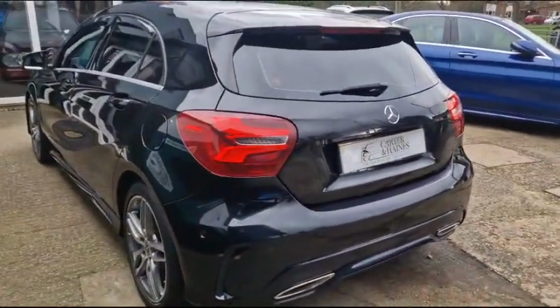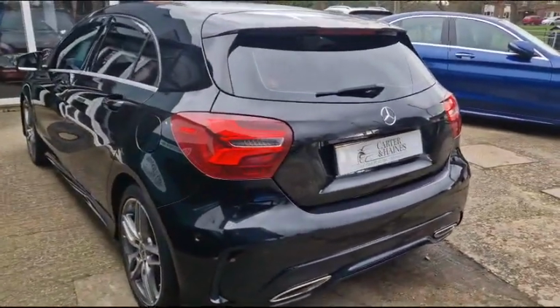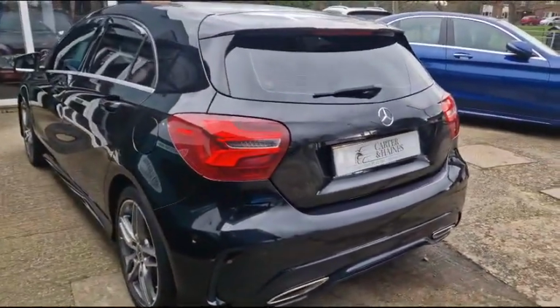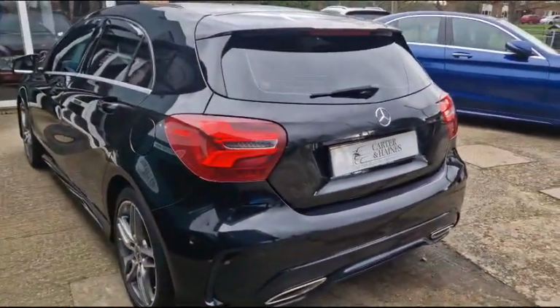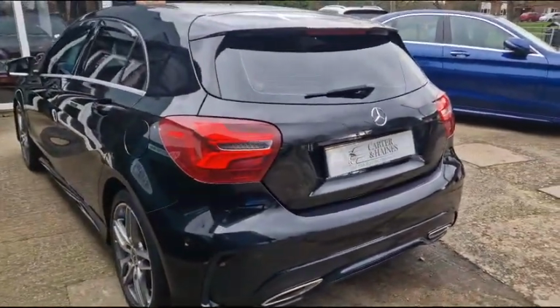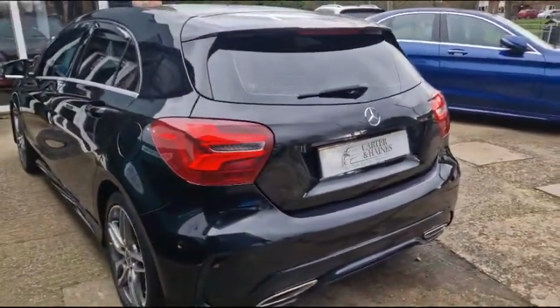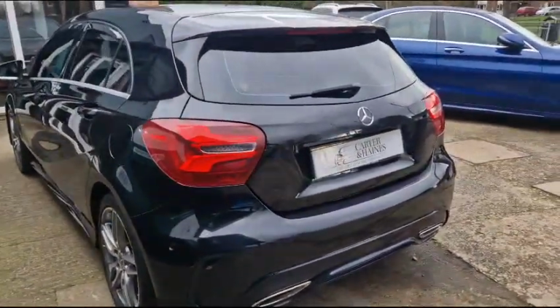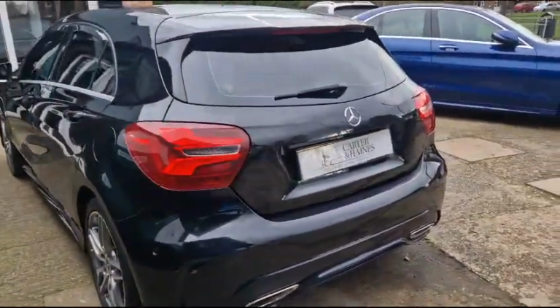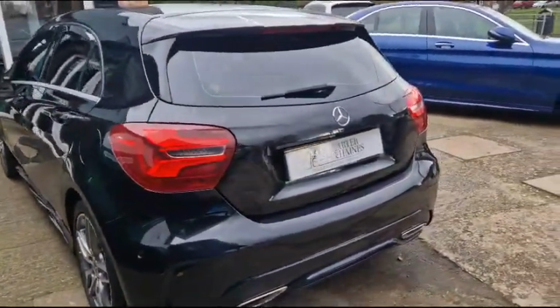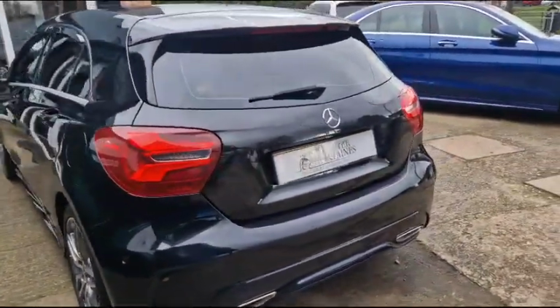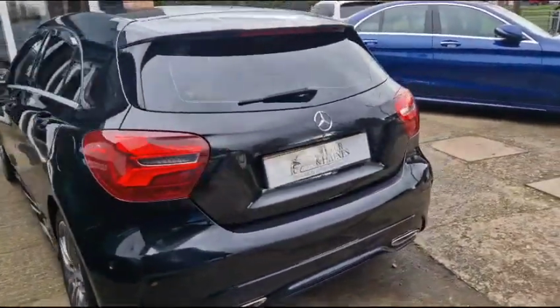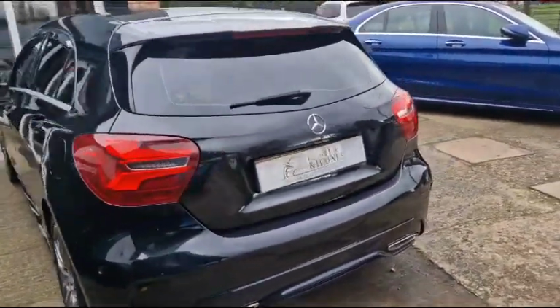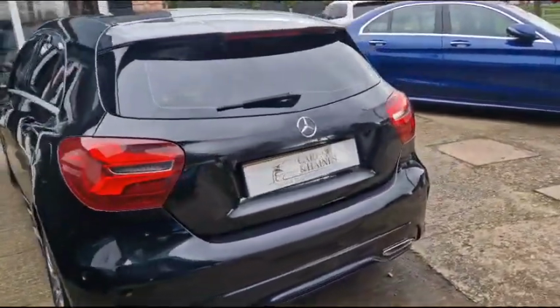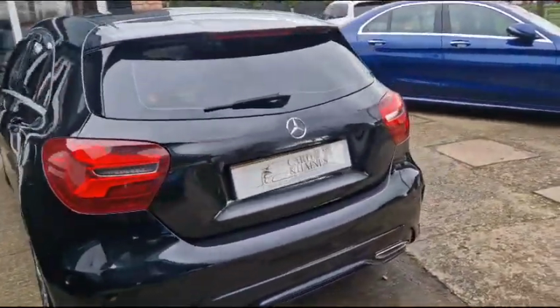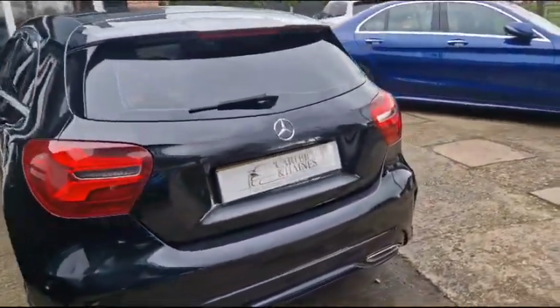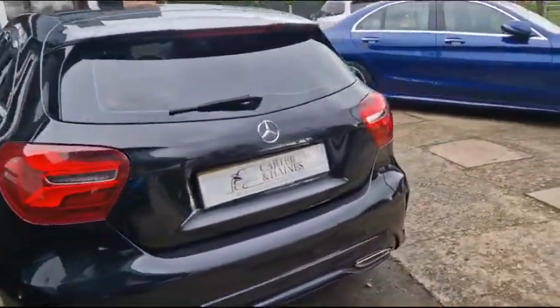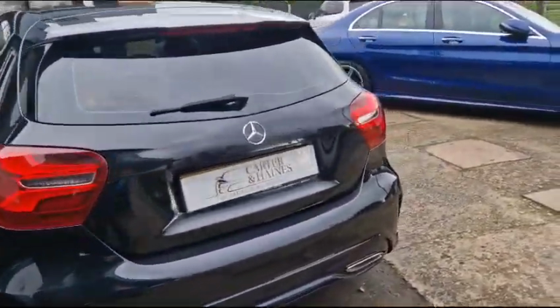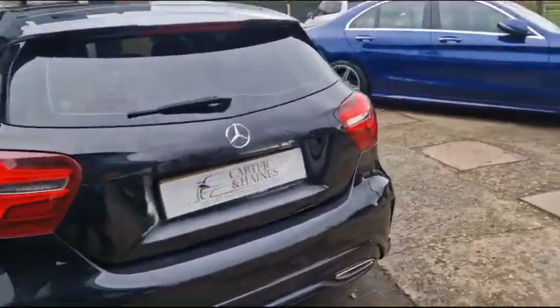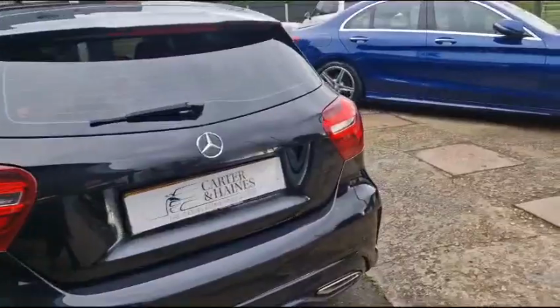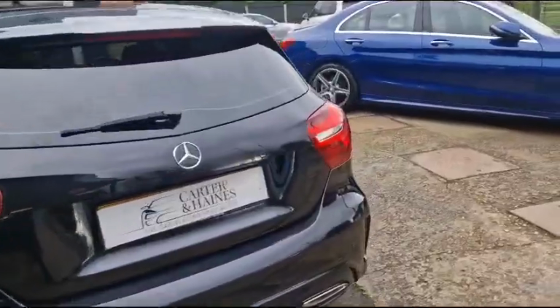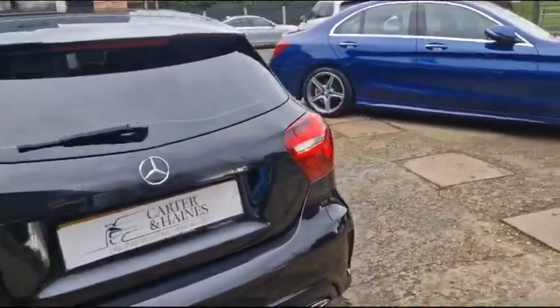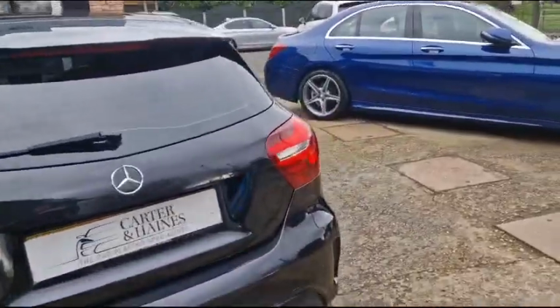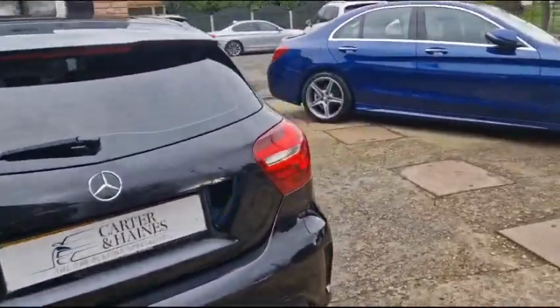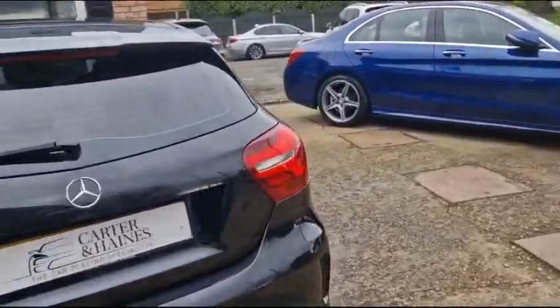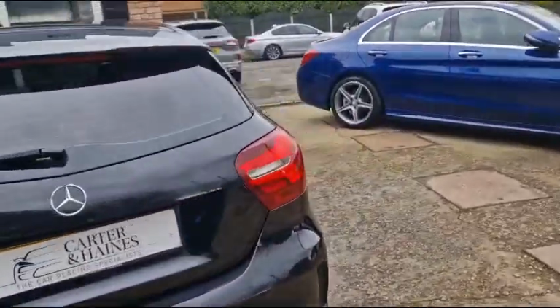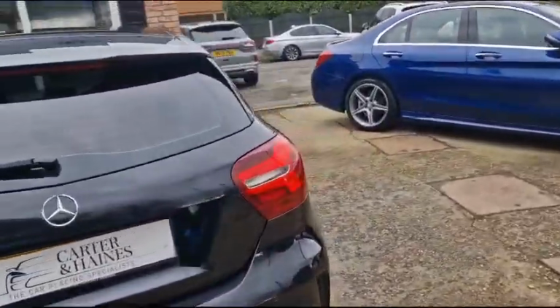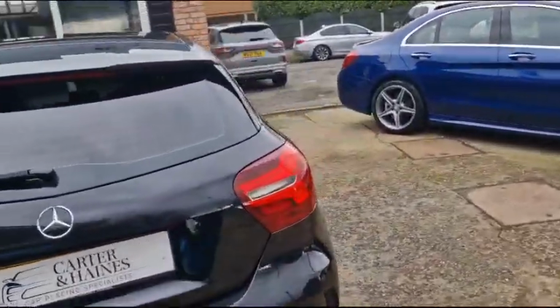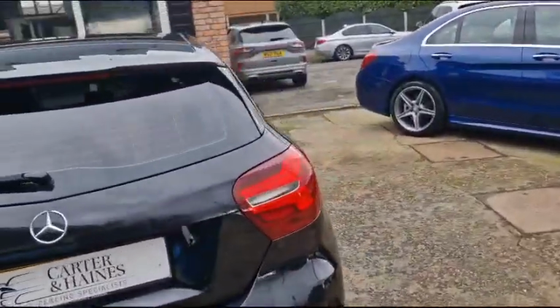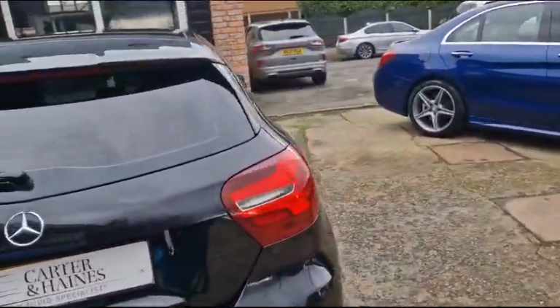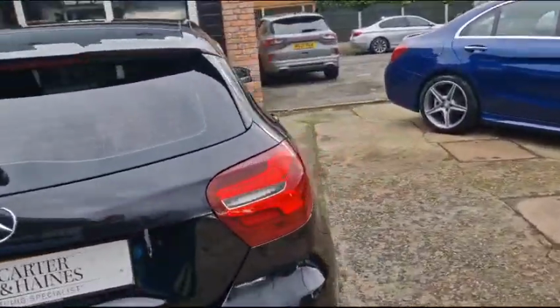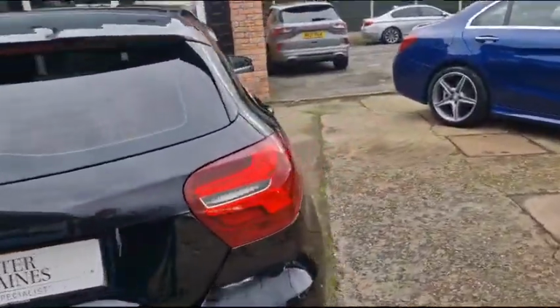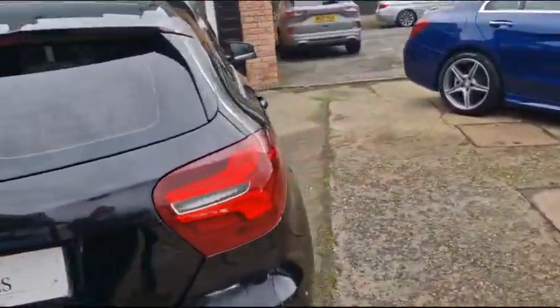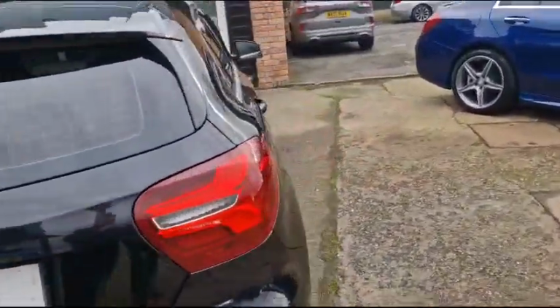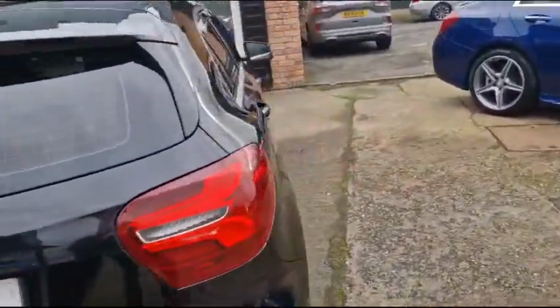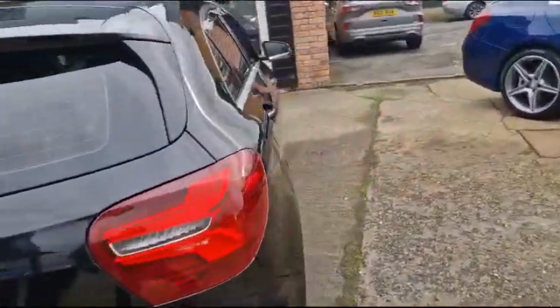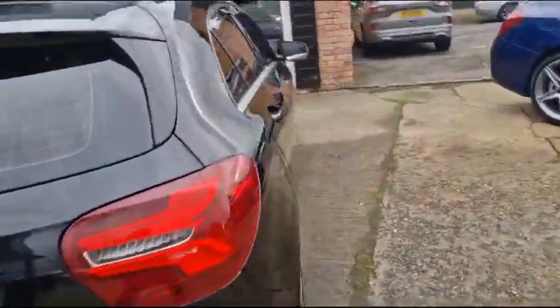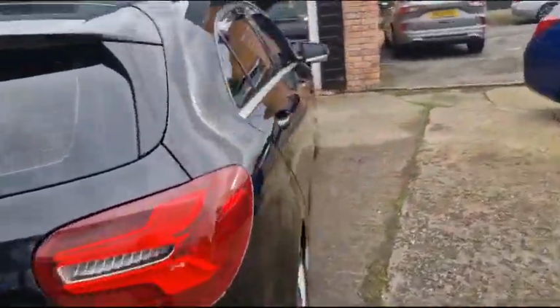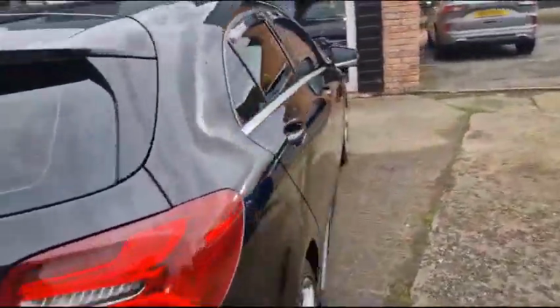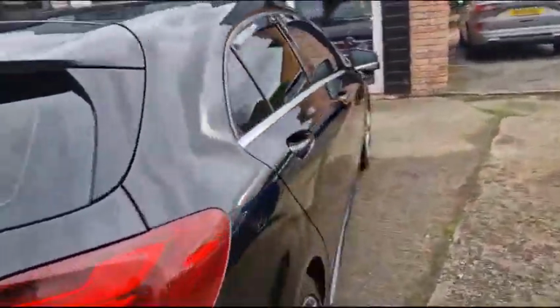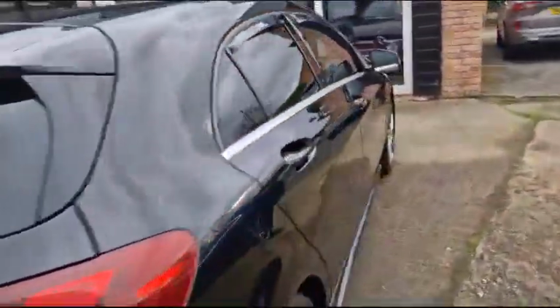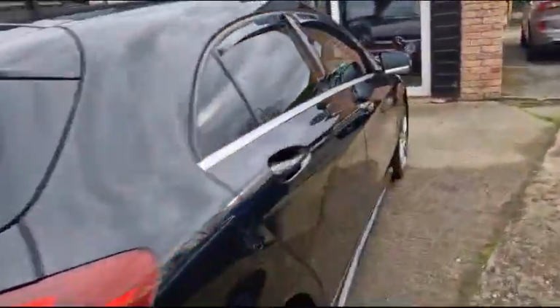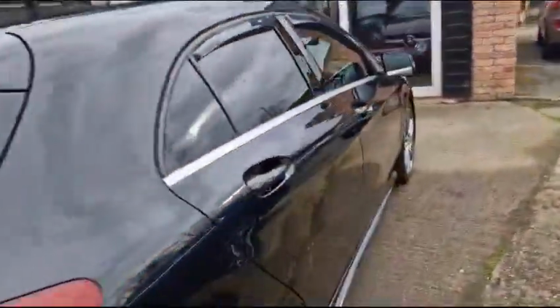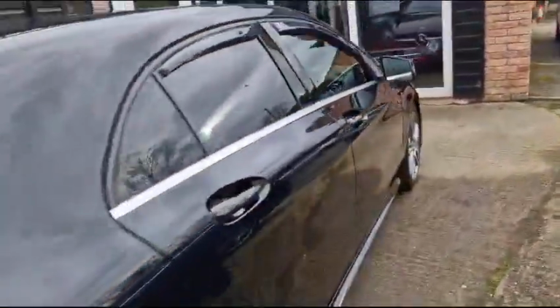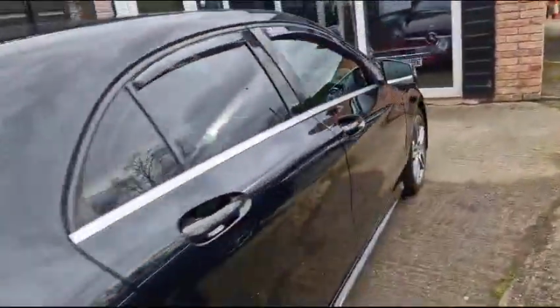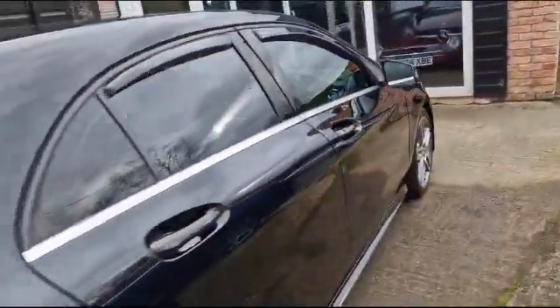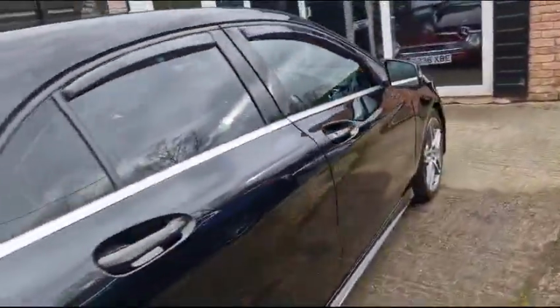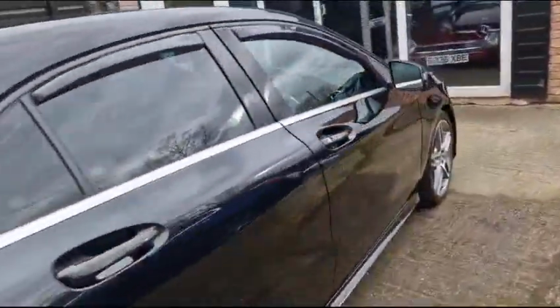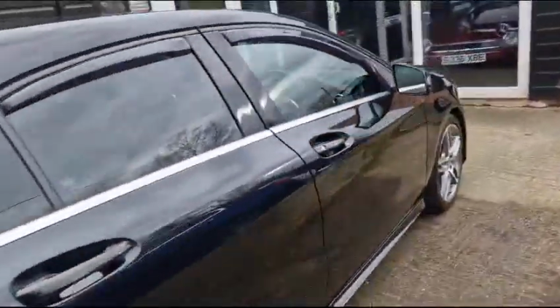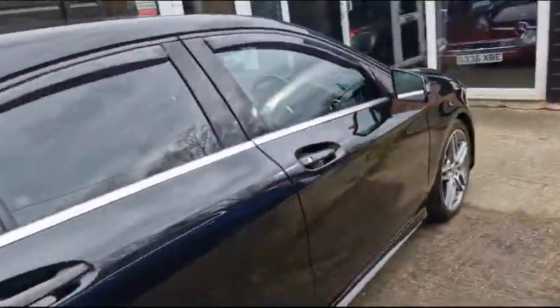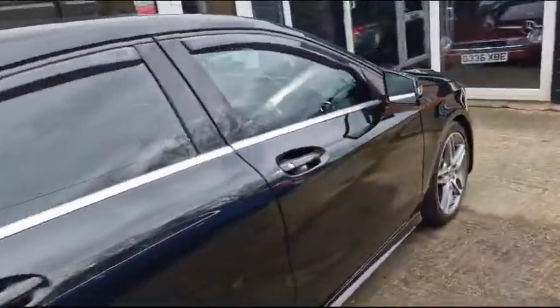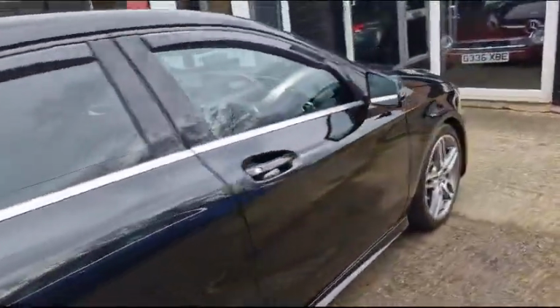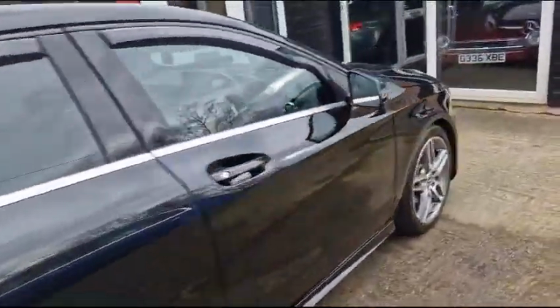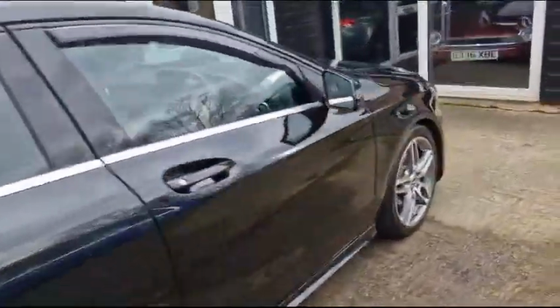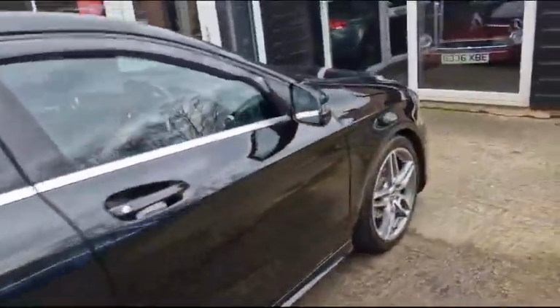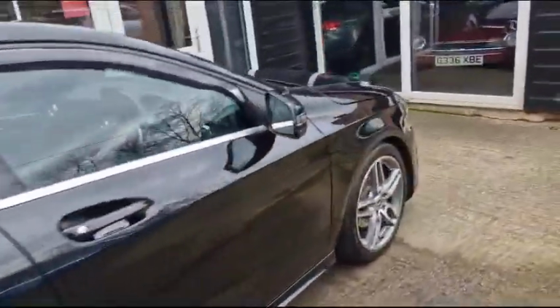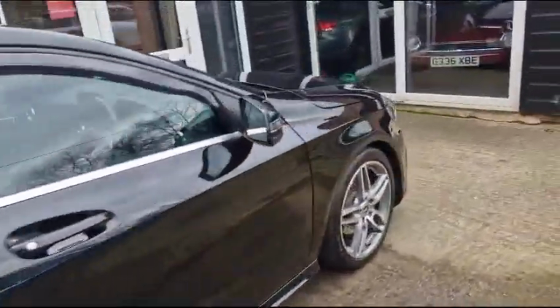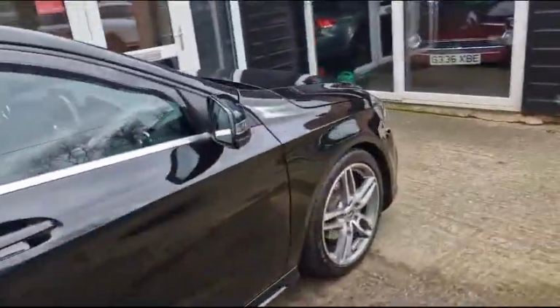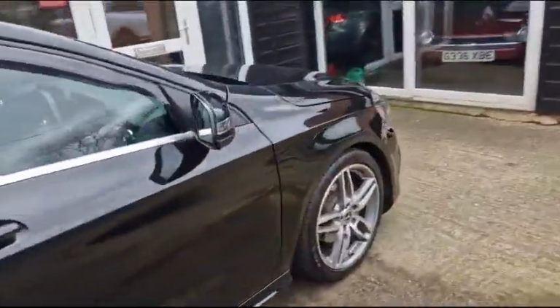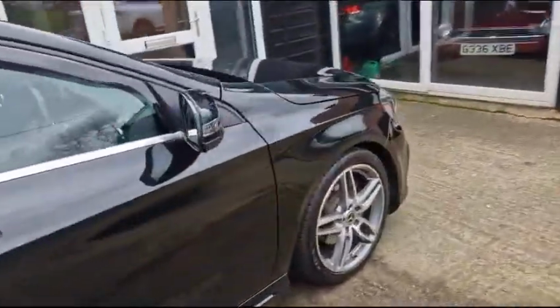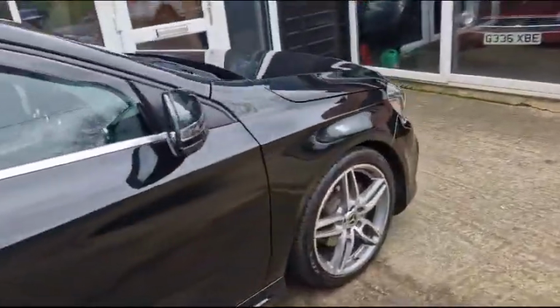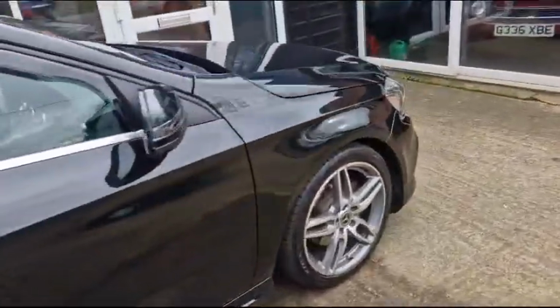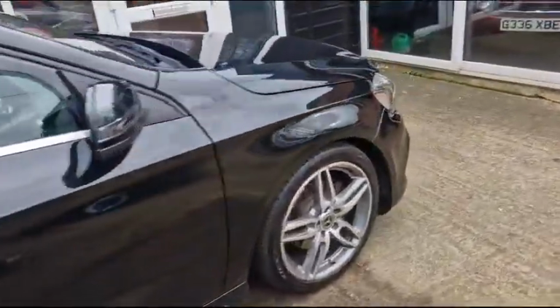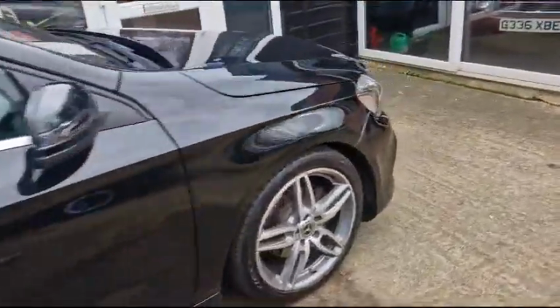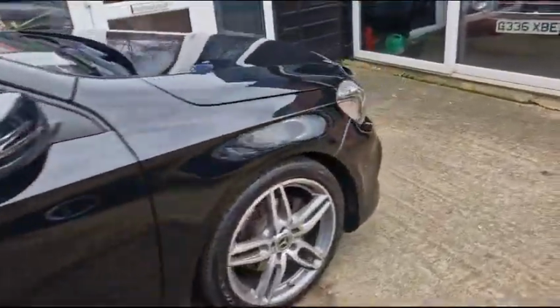It's got keyless start, sat-nav, heated seats, front and rear parking sensors. As you can see, really nice condition throughout.